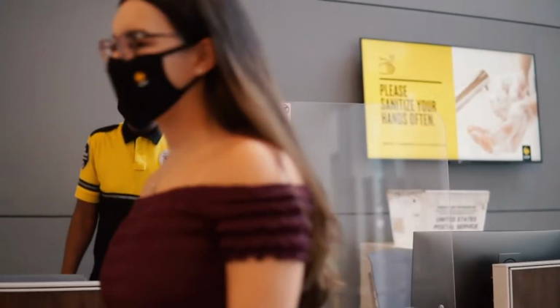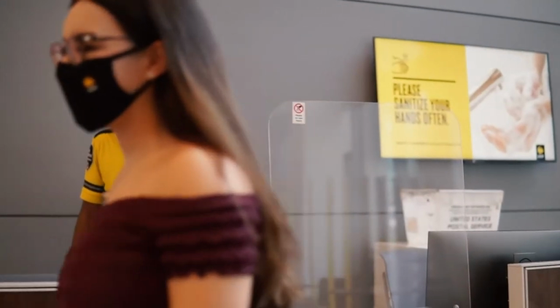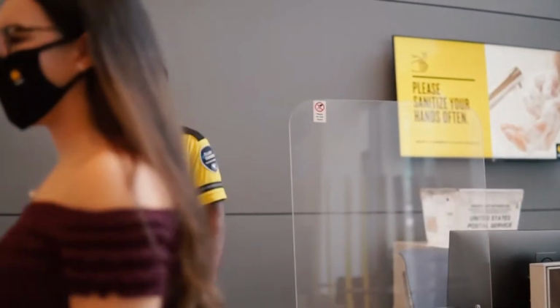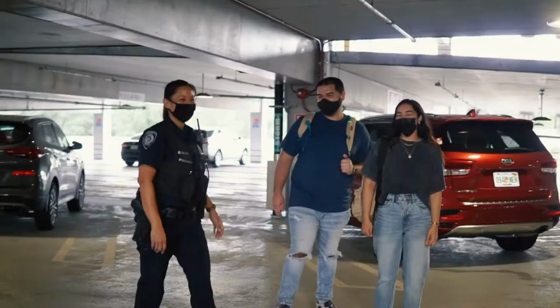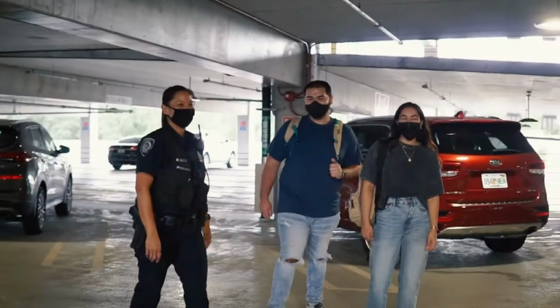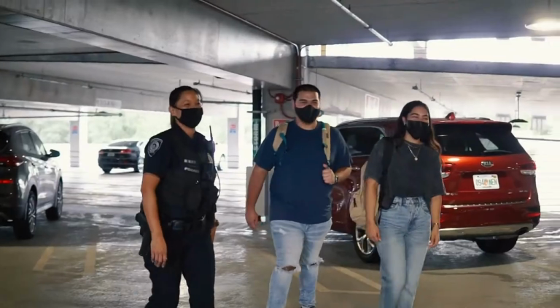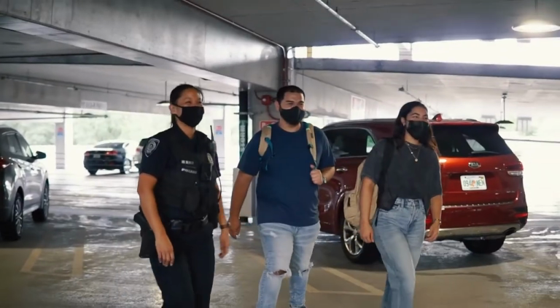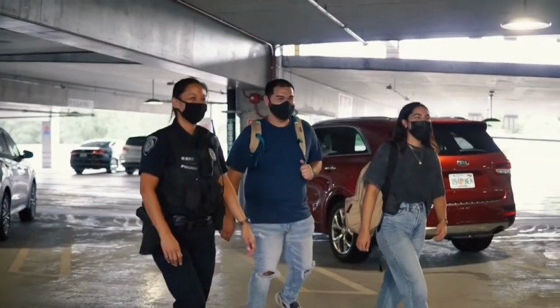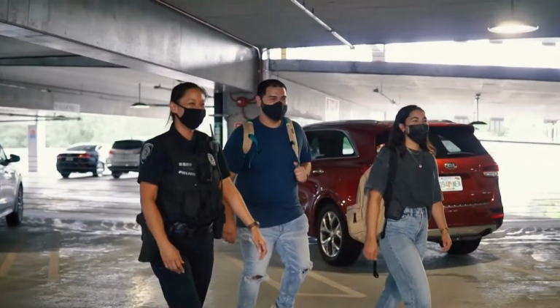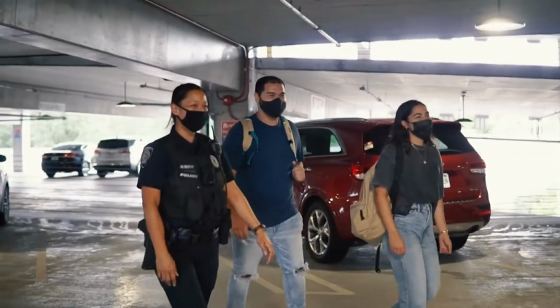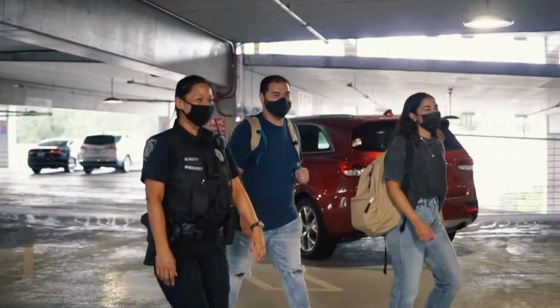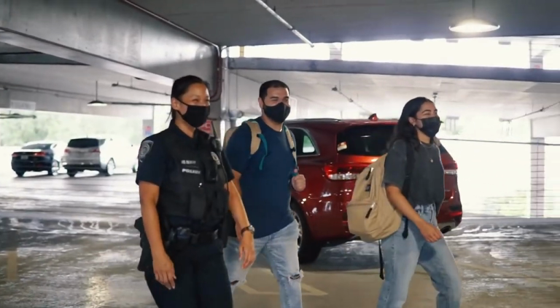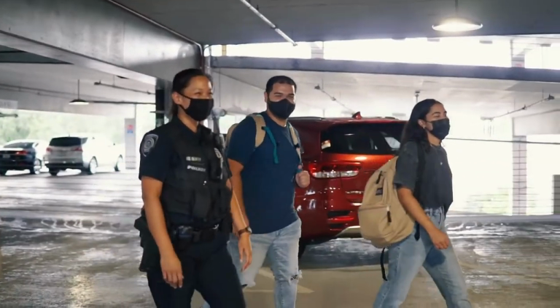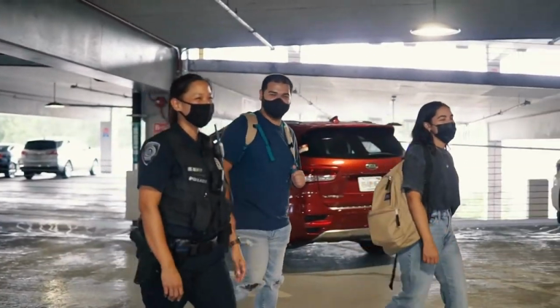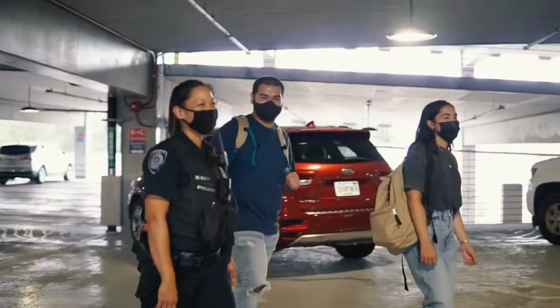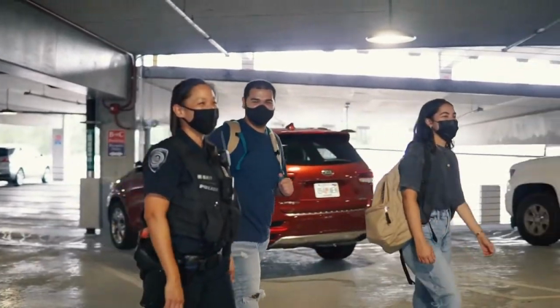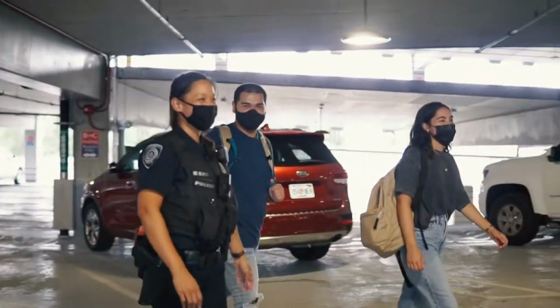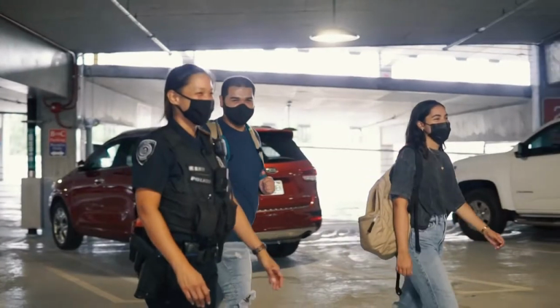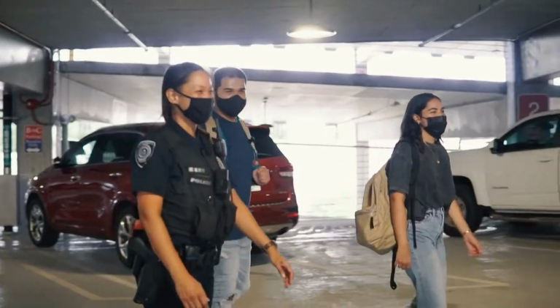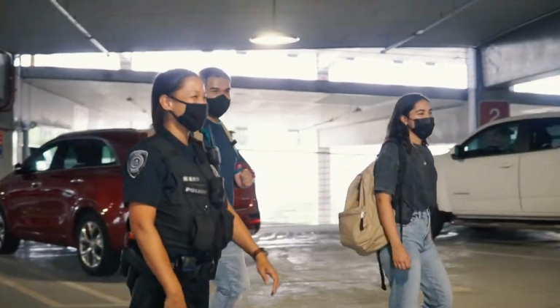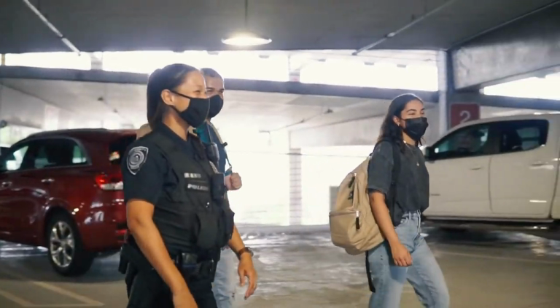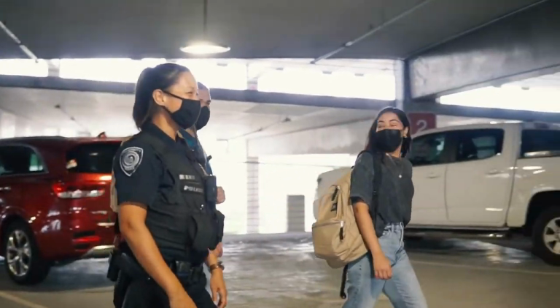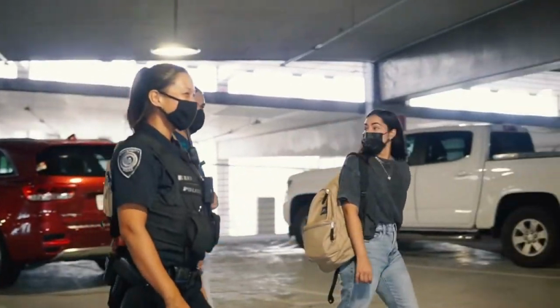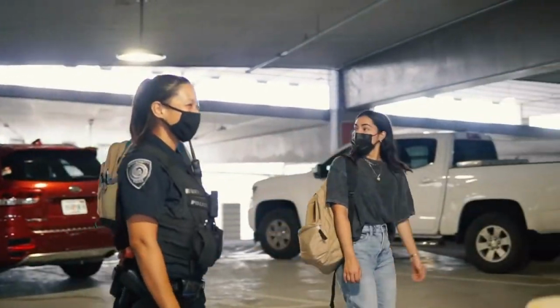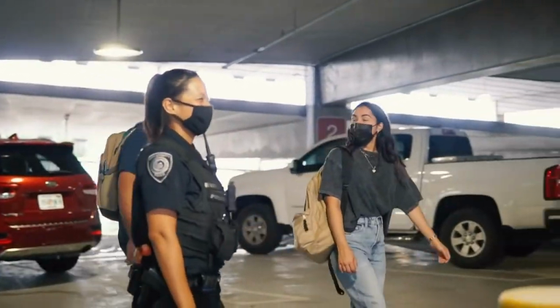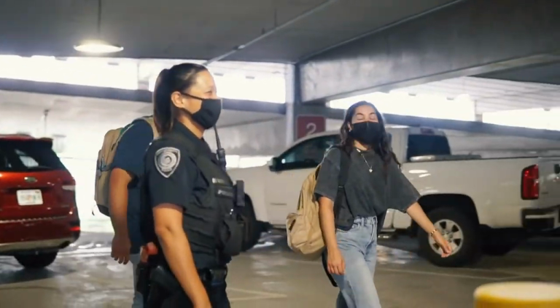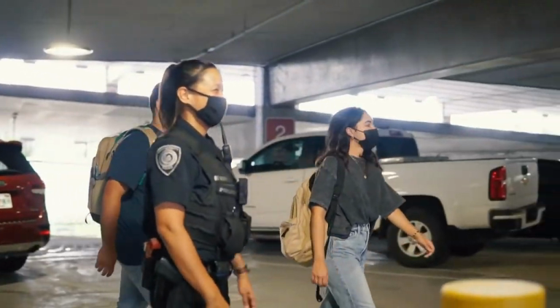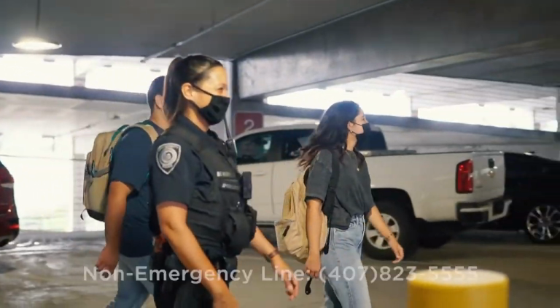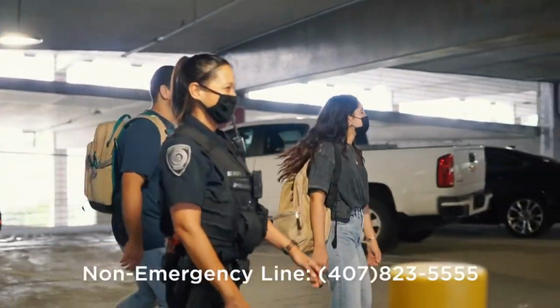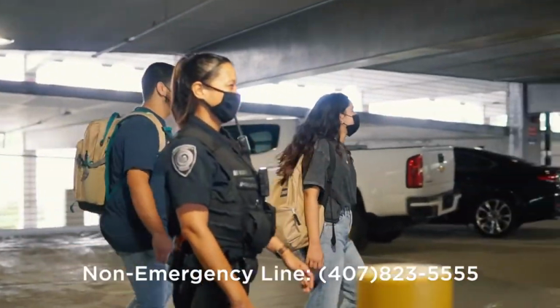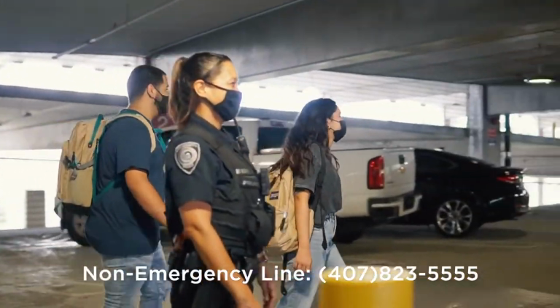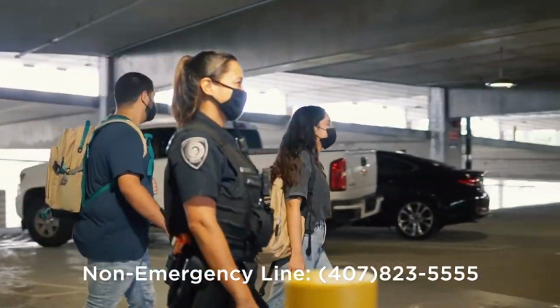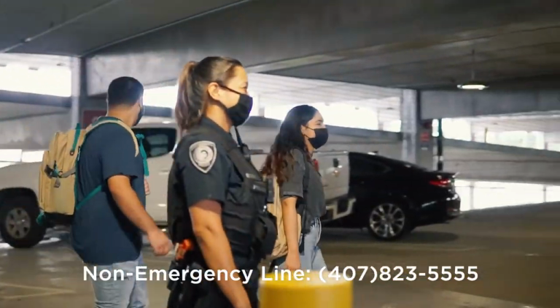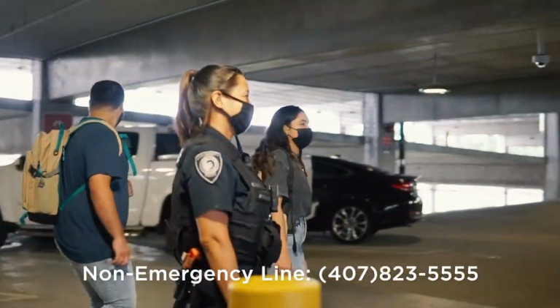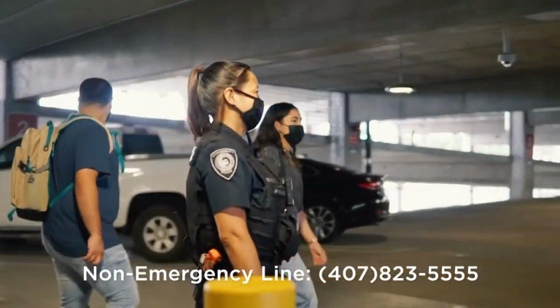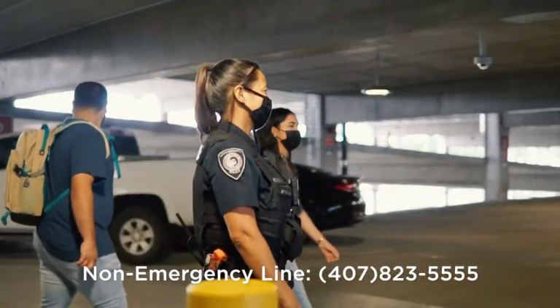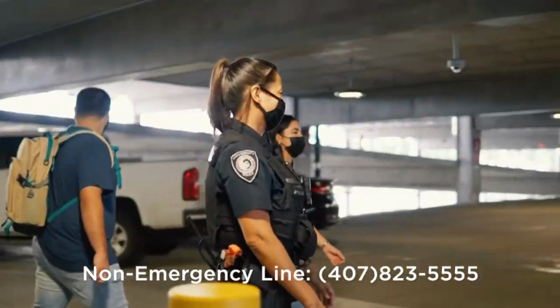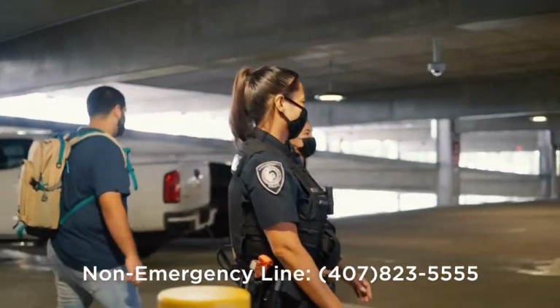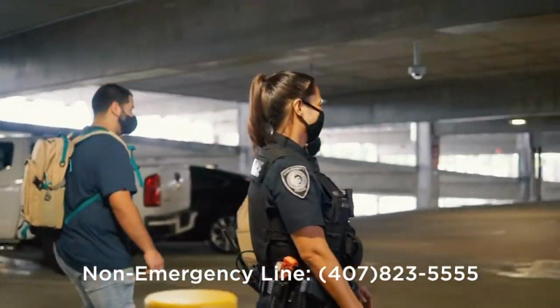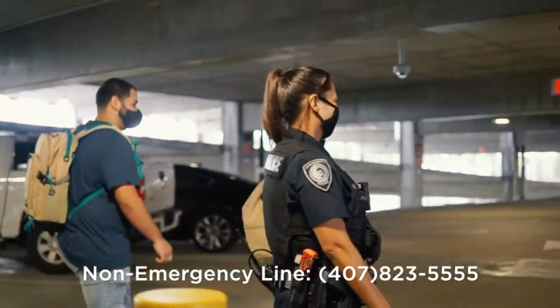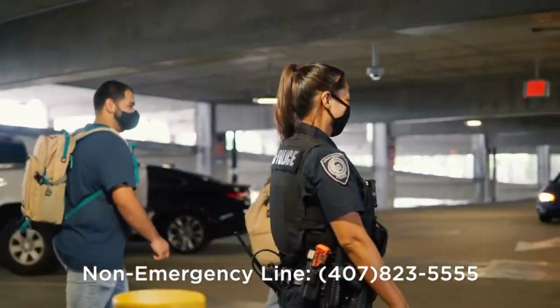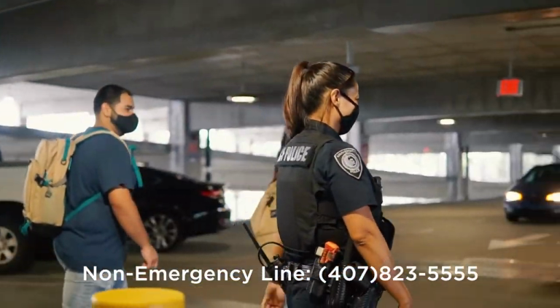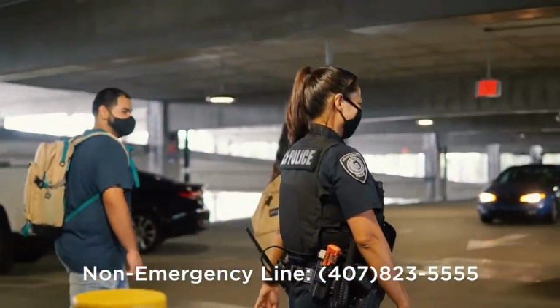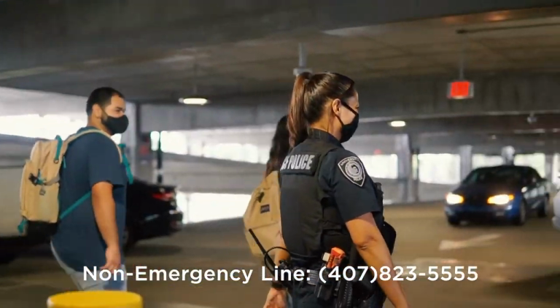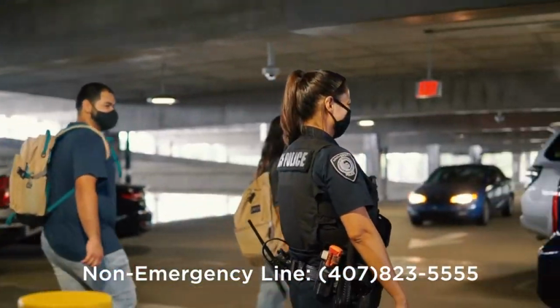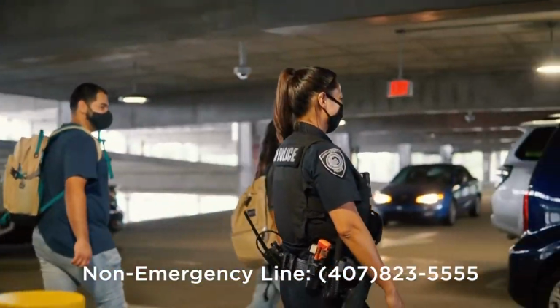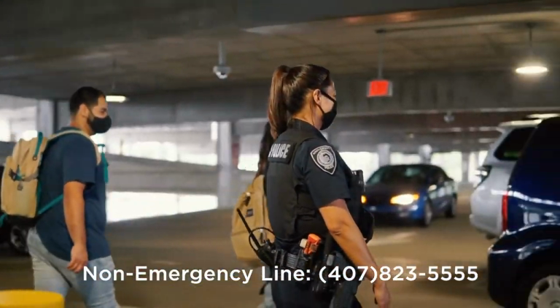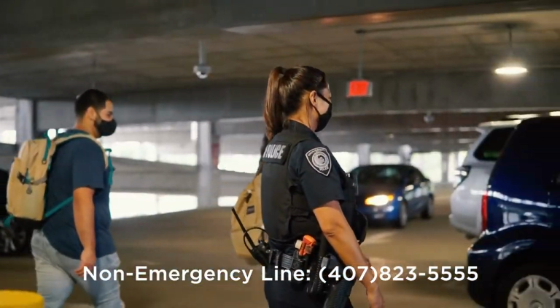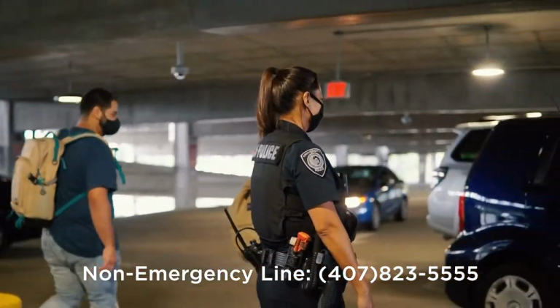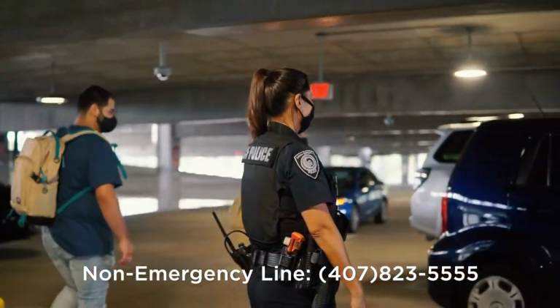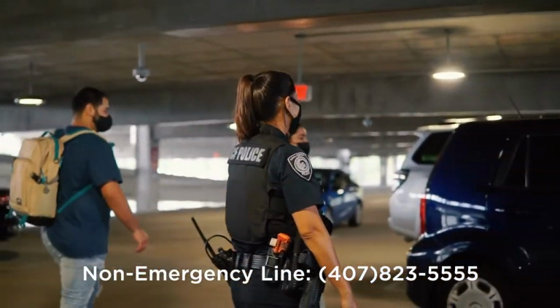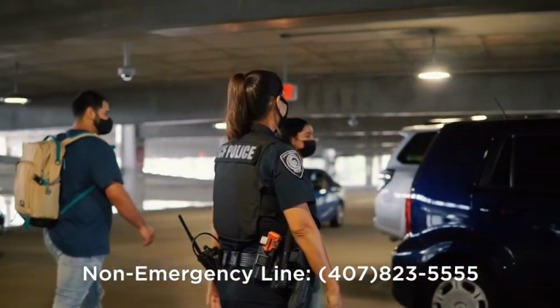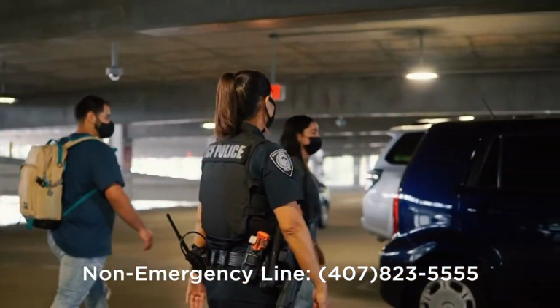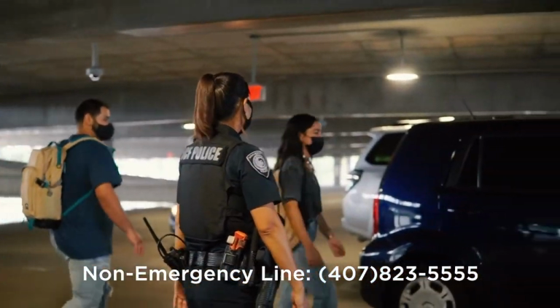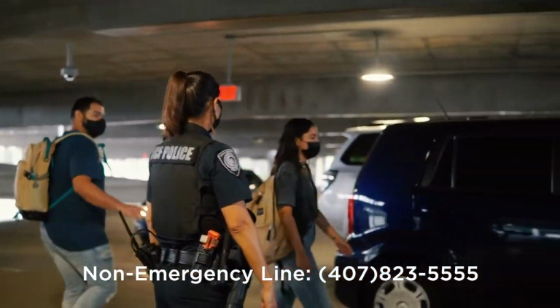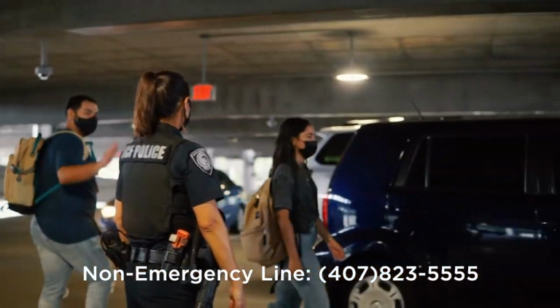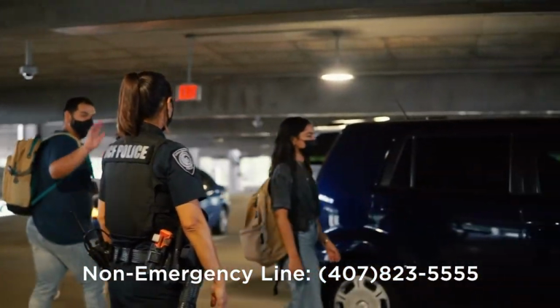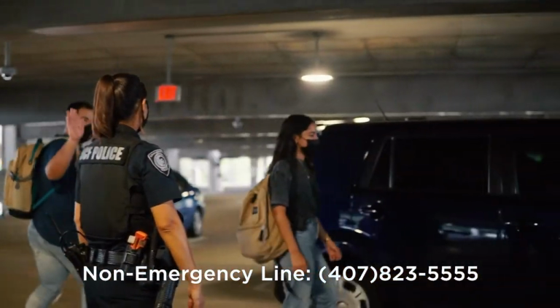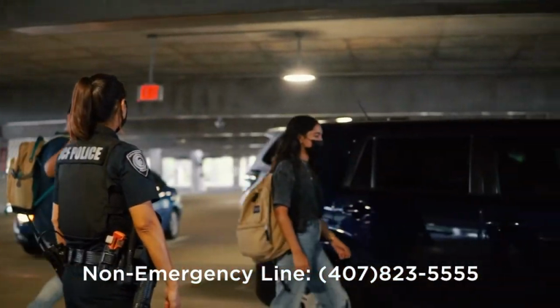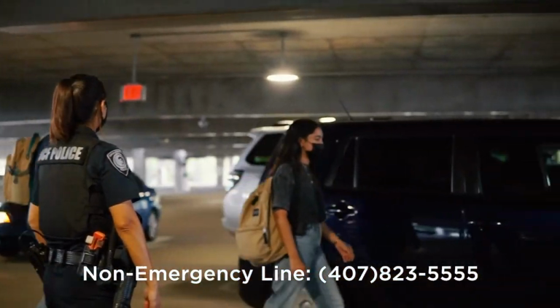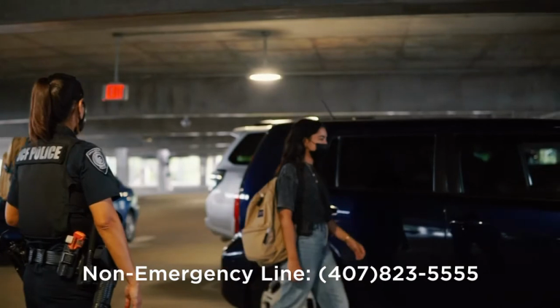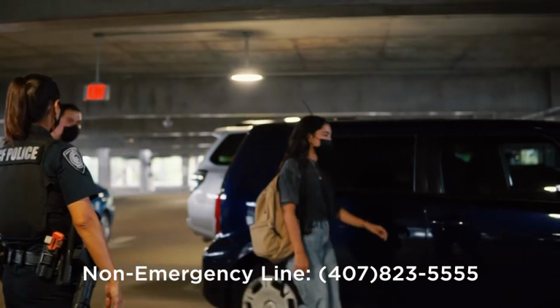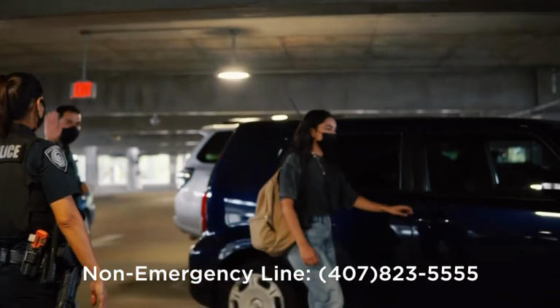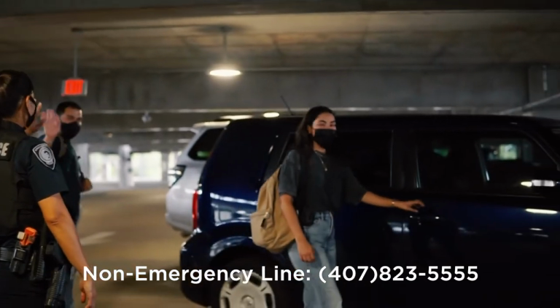If you ever feel unsafe walking alone at night, don't hesitate to call our non-emergency line to request that an officer walk with you to your campus destination.